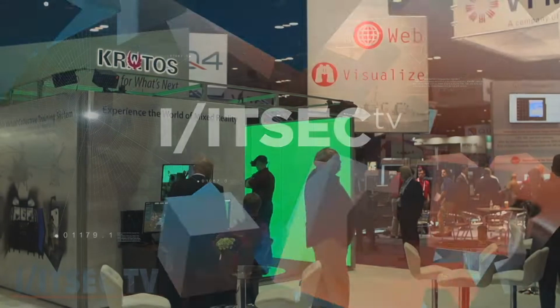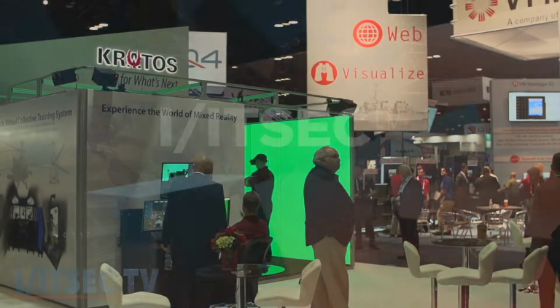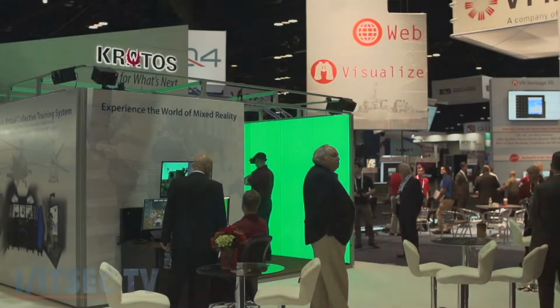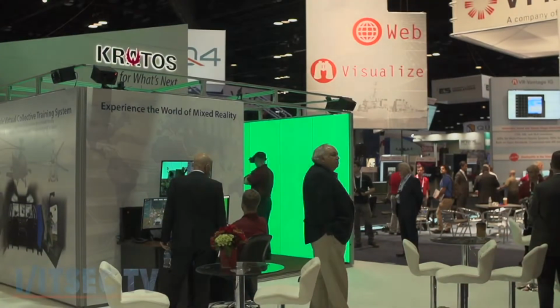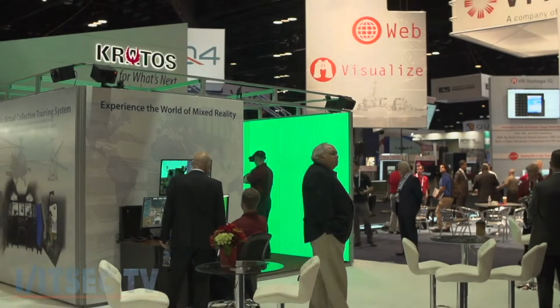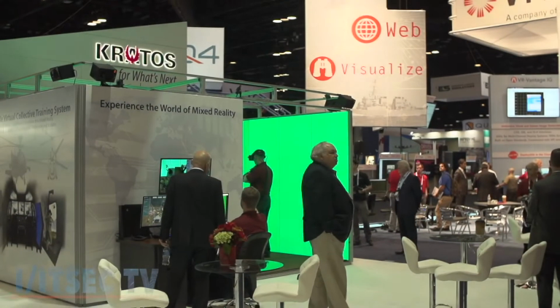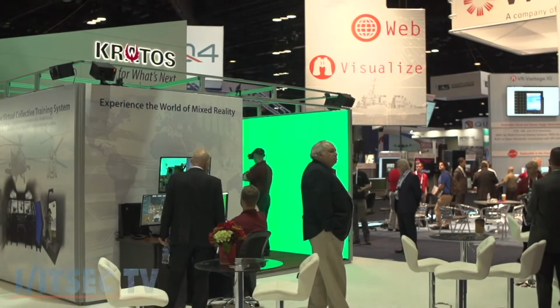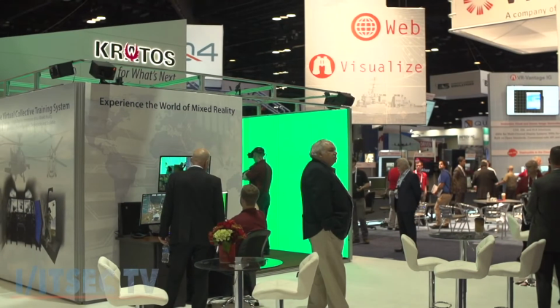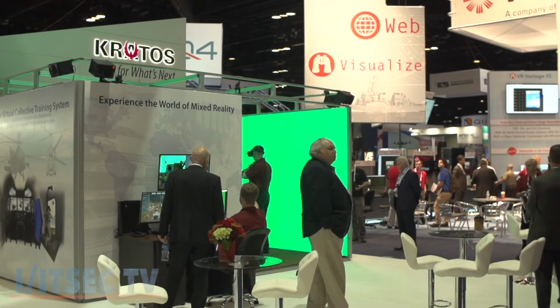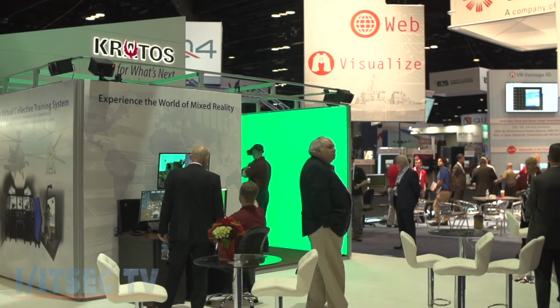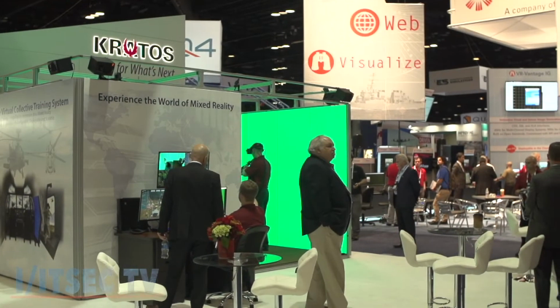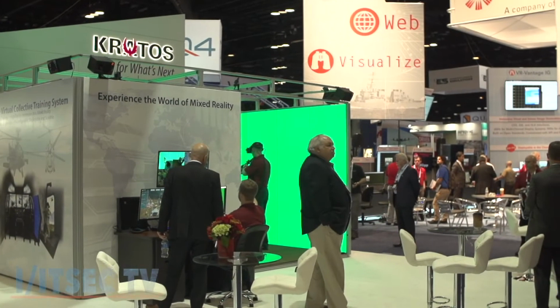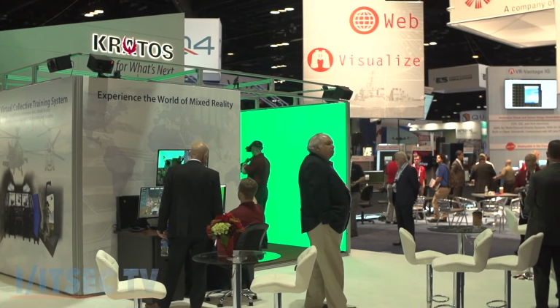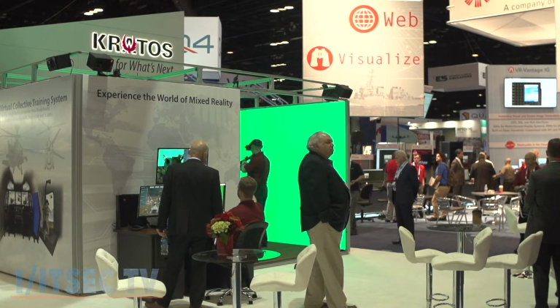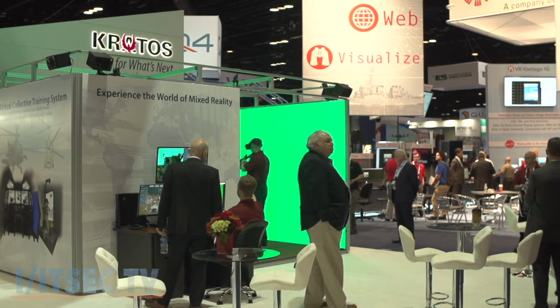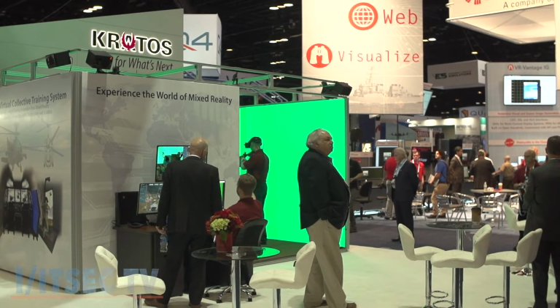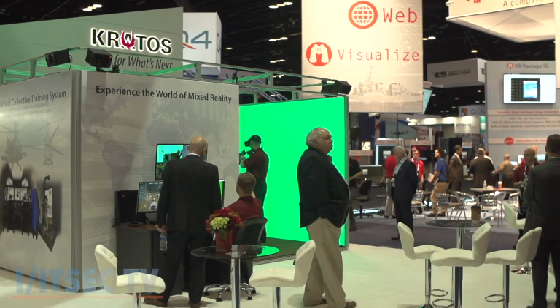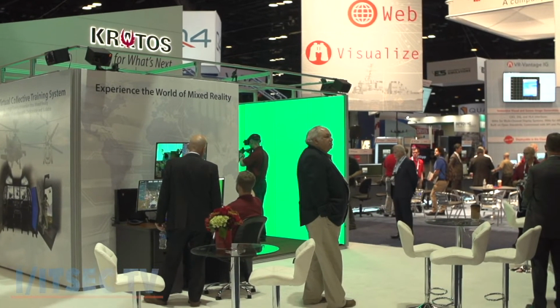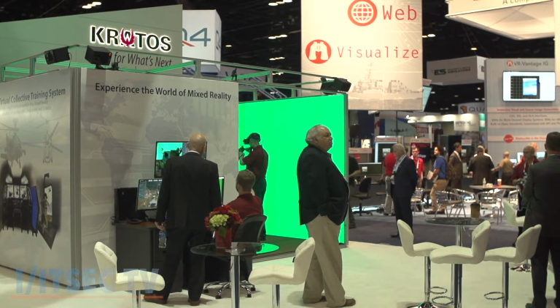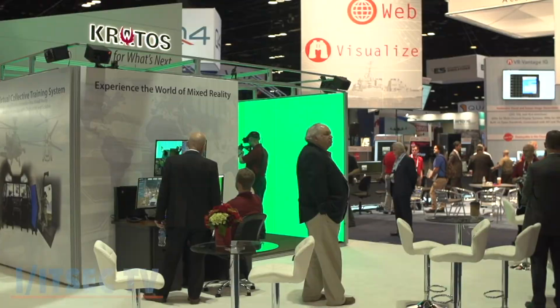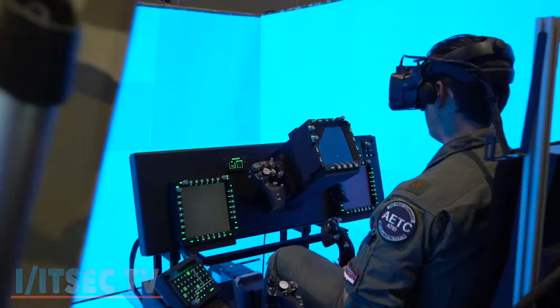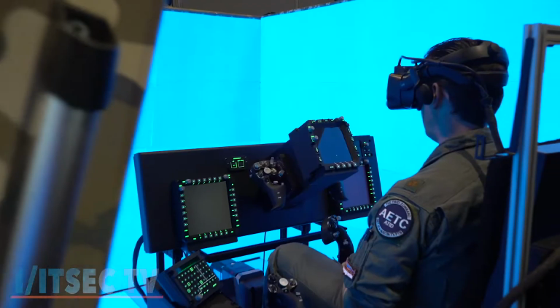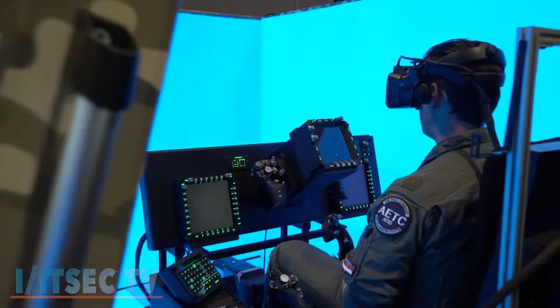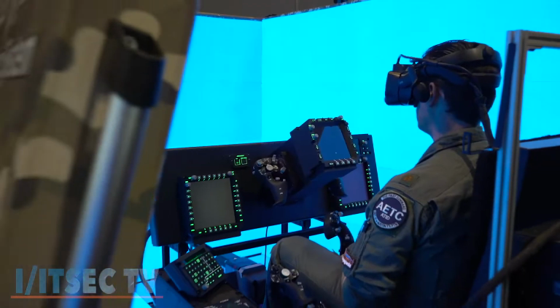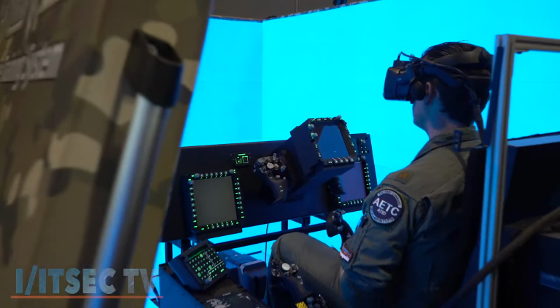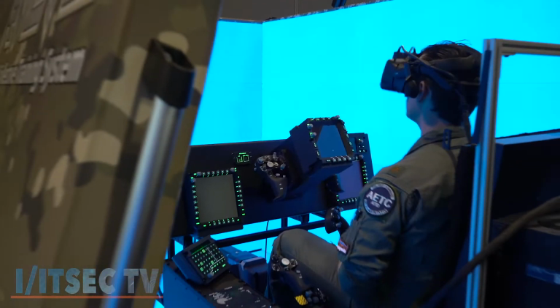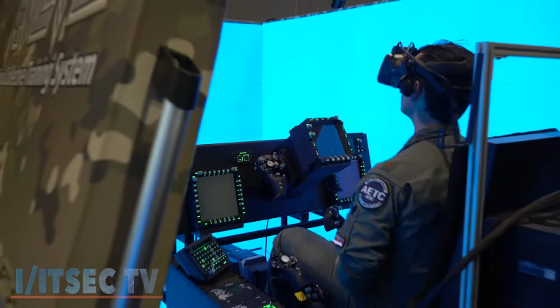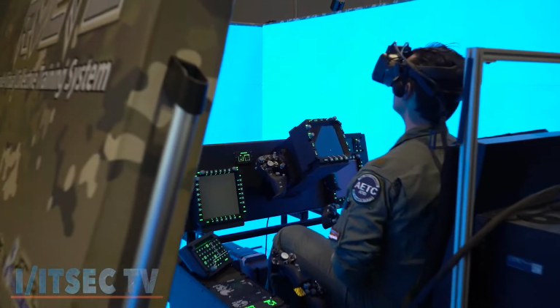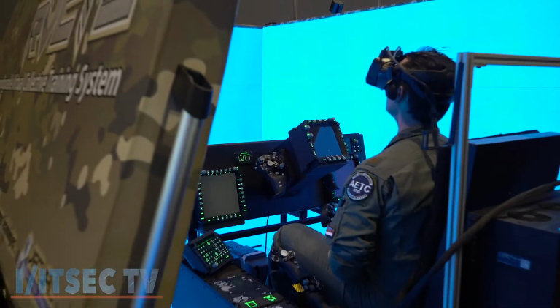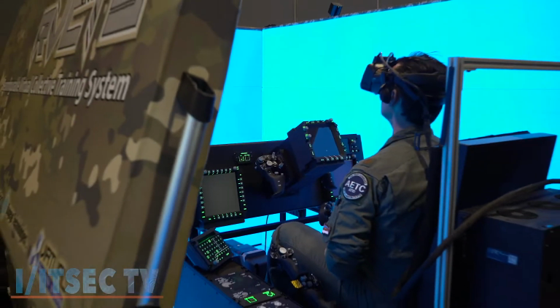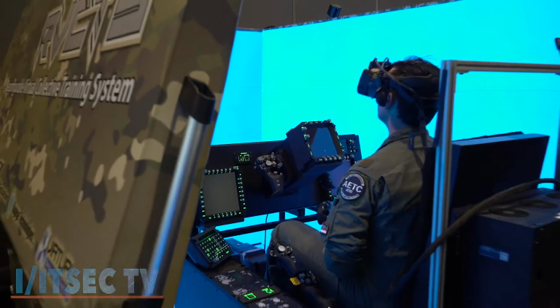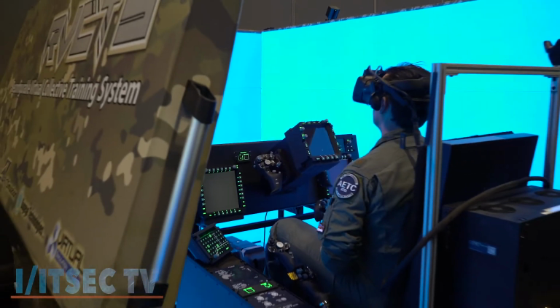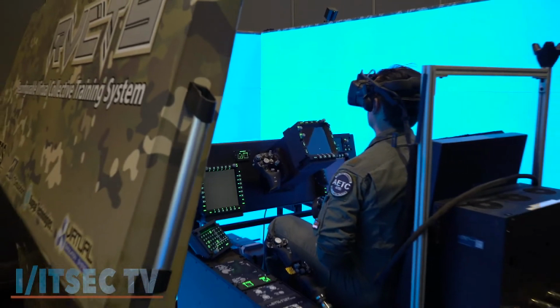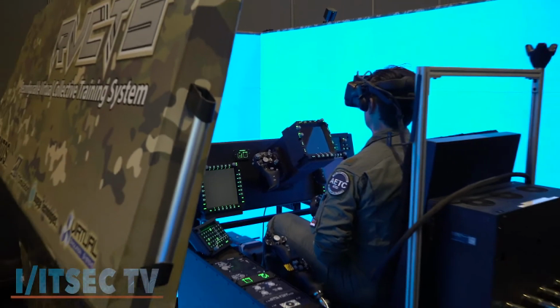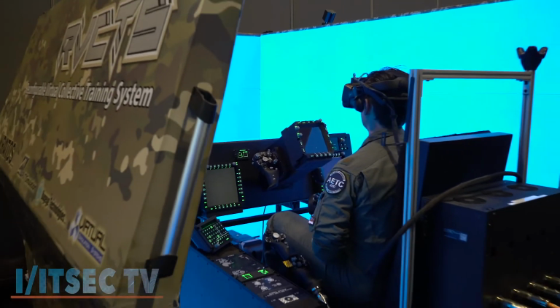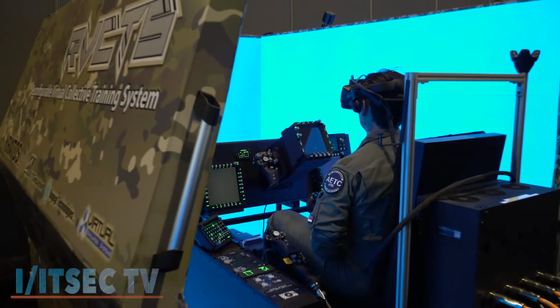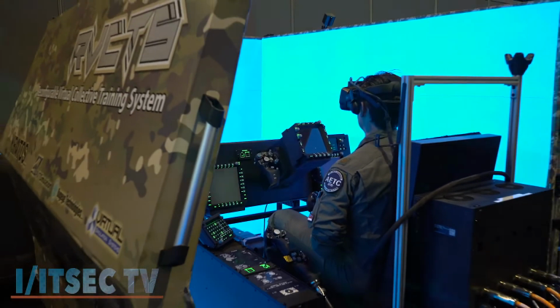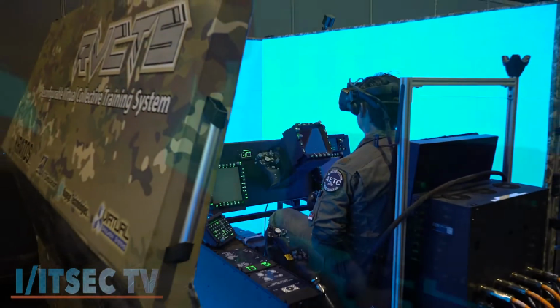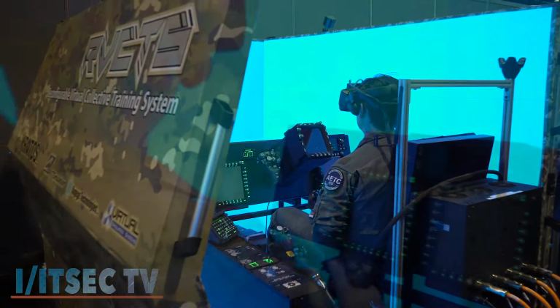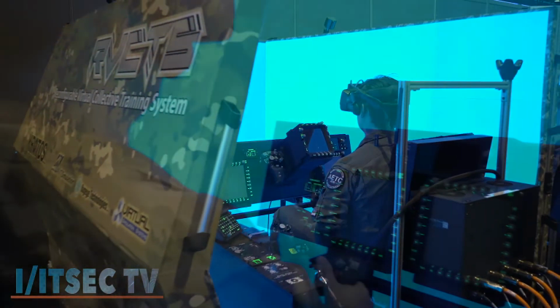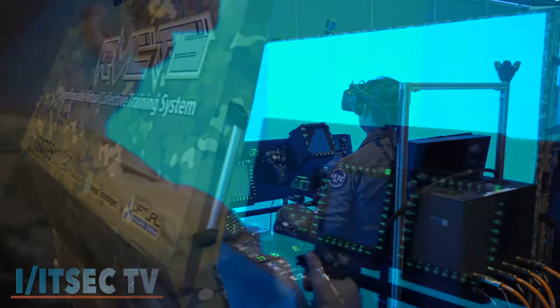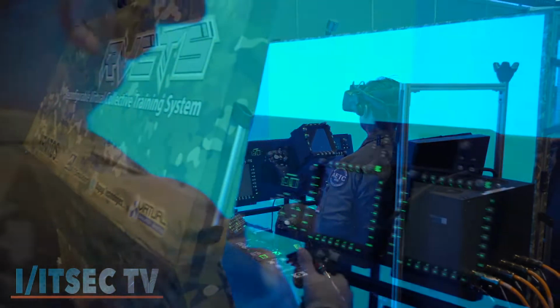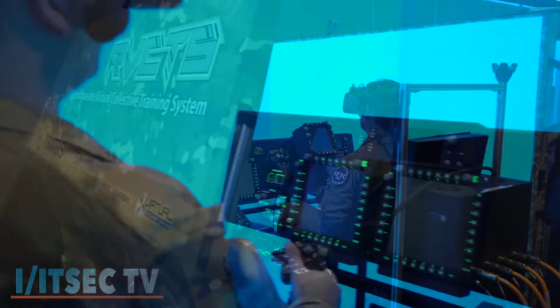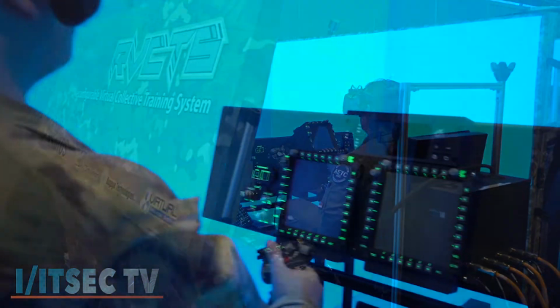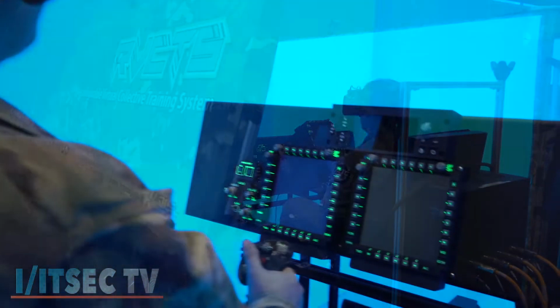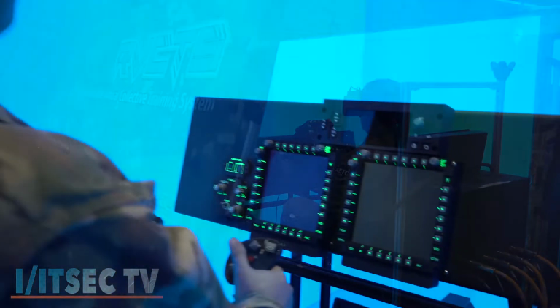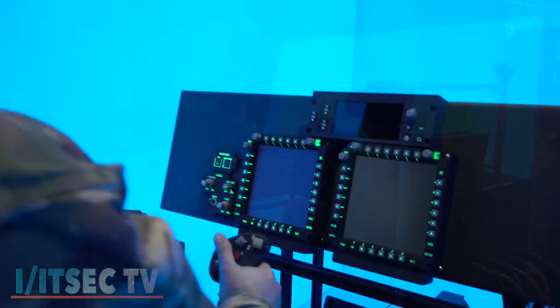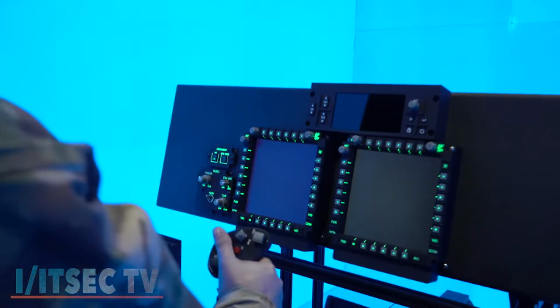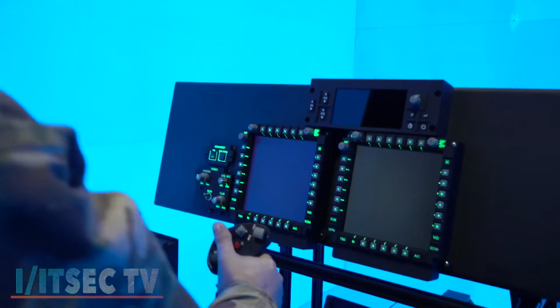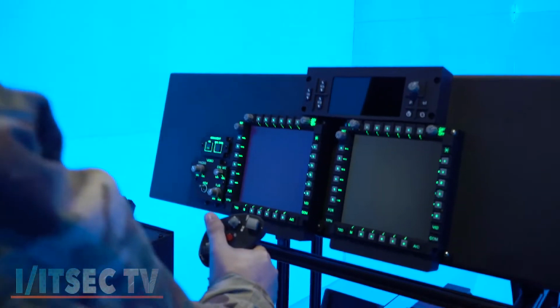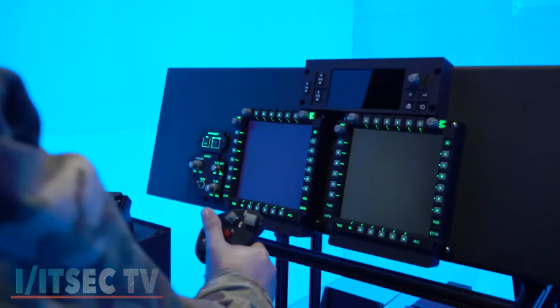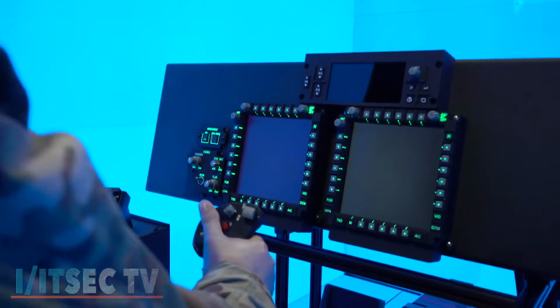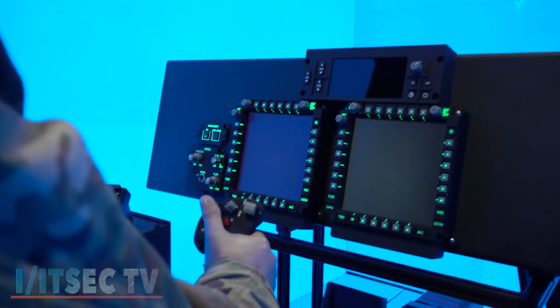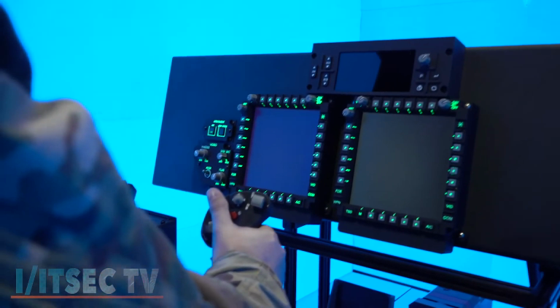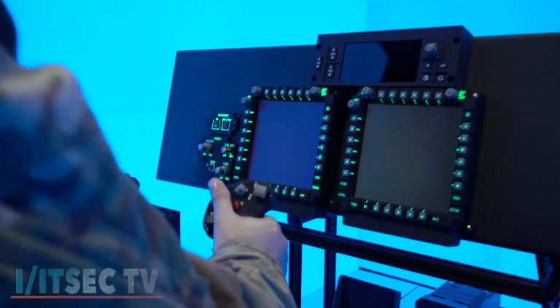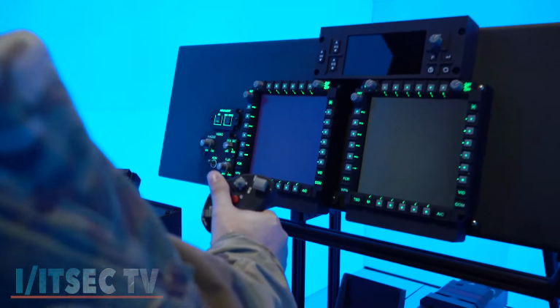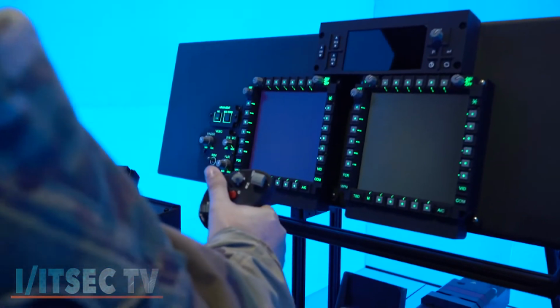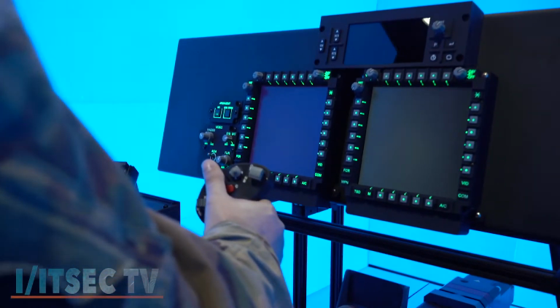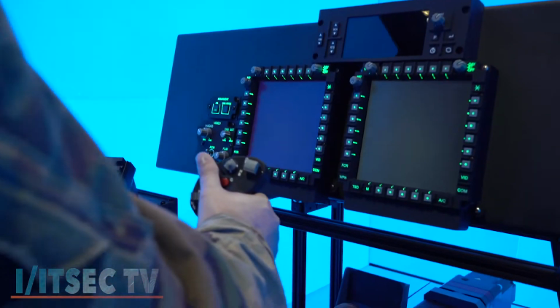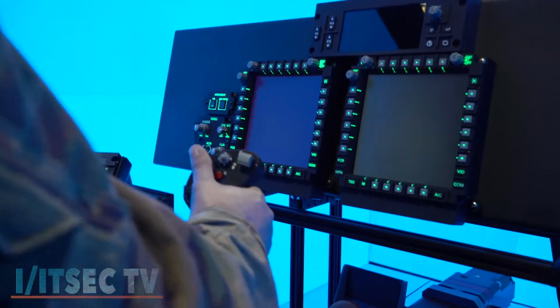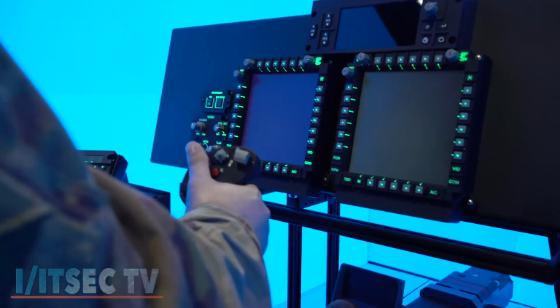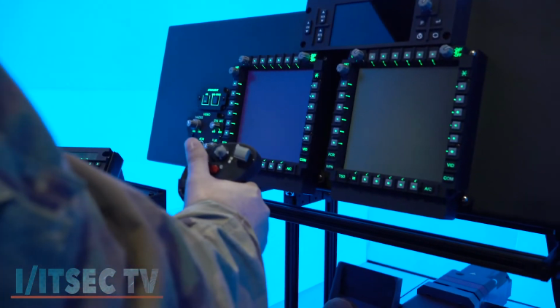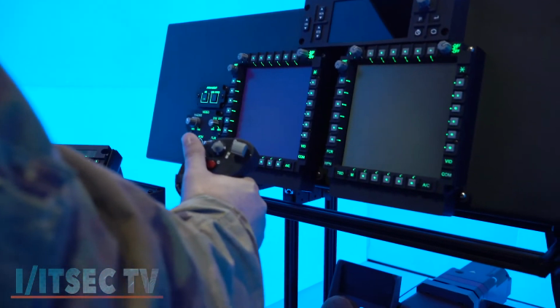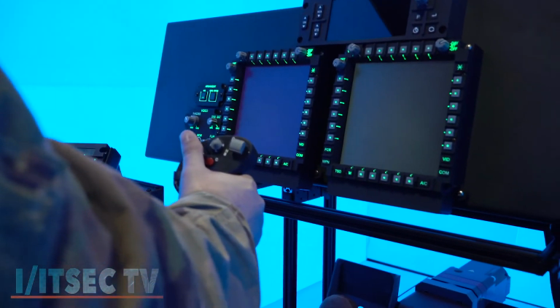Andre with ITSEC TV. We were able to stop by the Kratos booth and dive a little bit deeper into their RVCTS. Let's take a look.